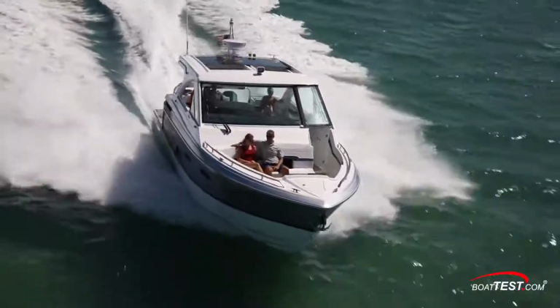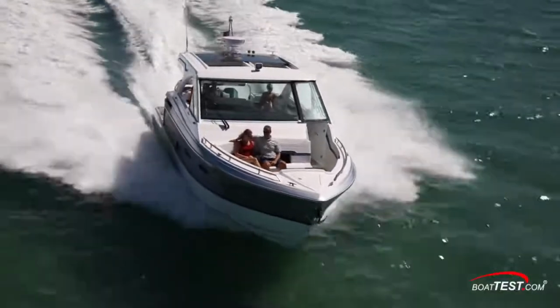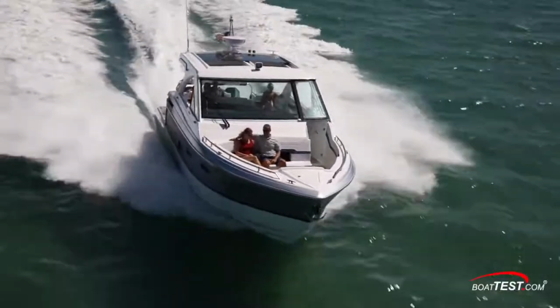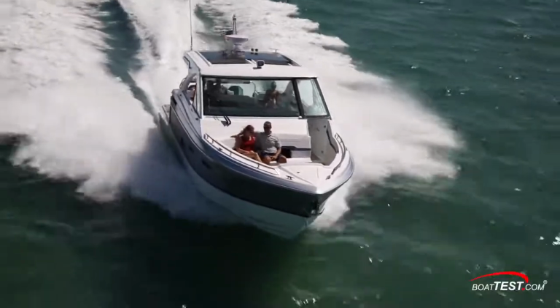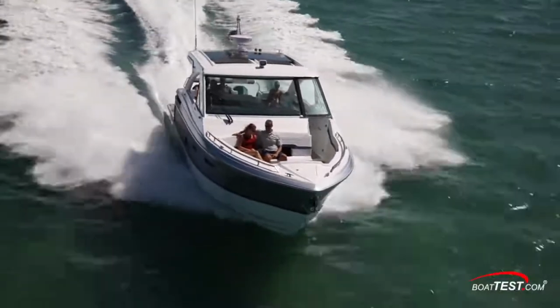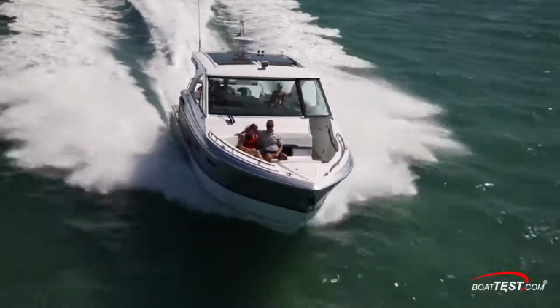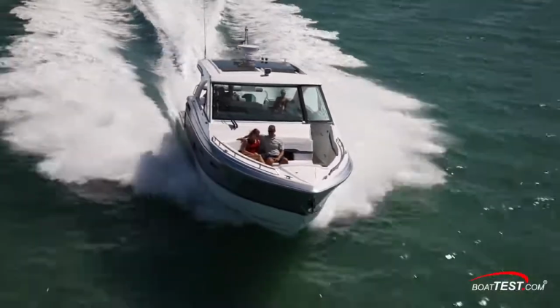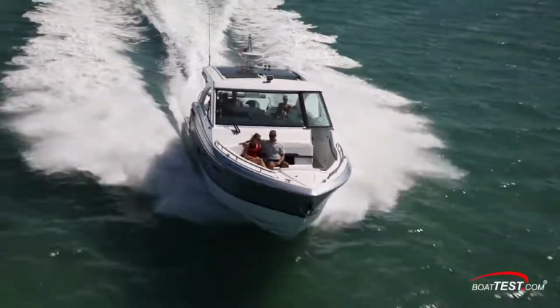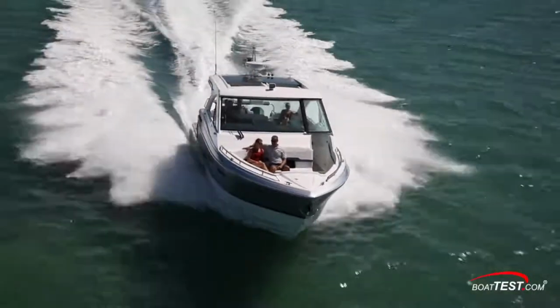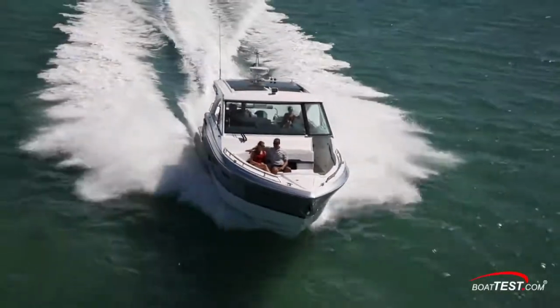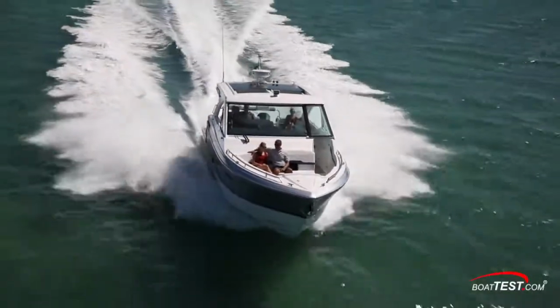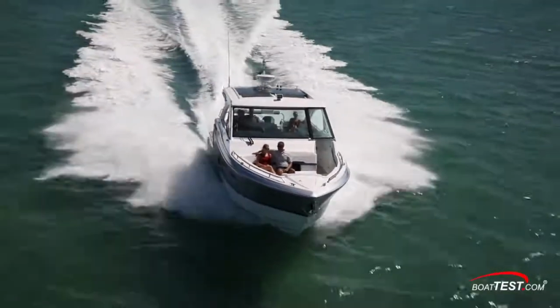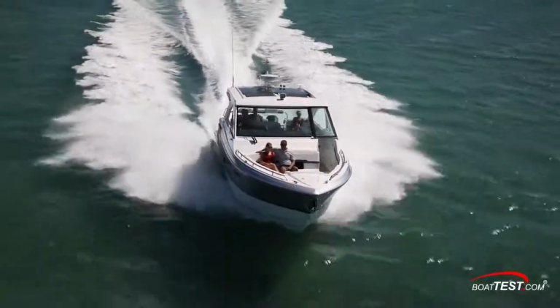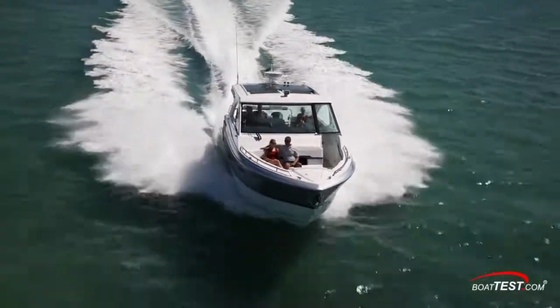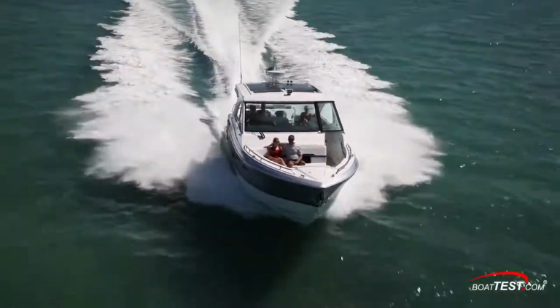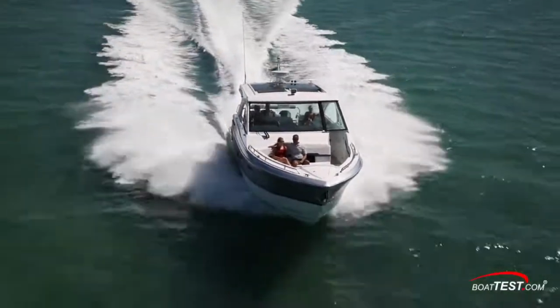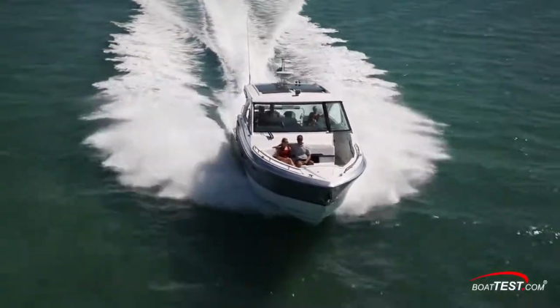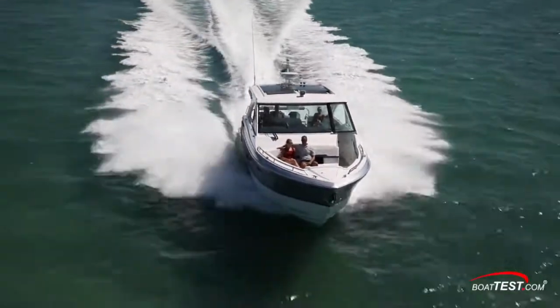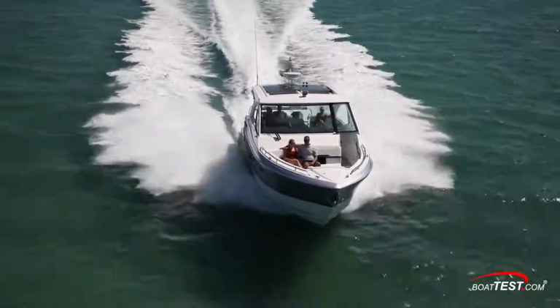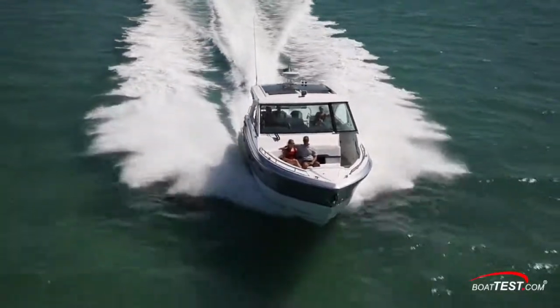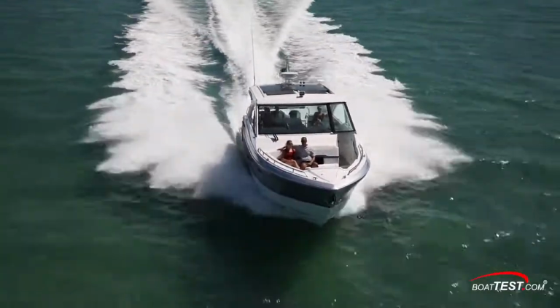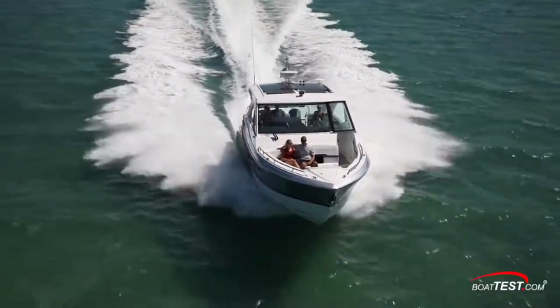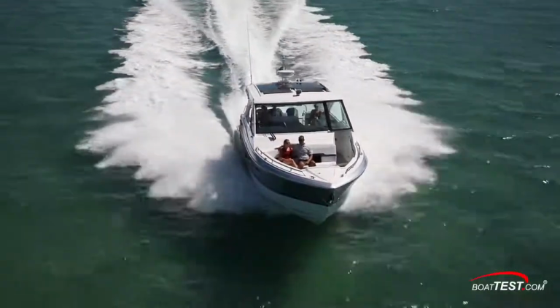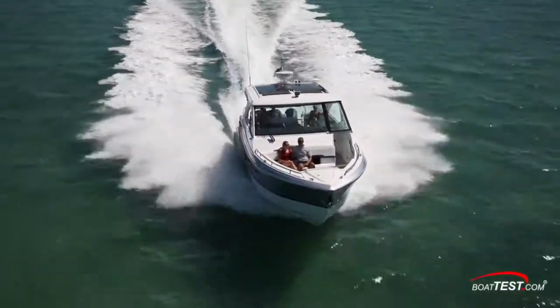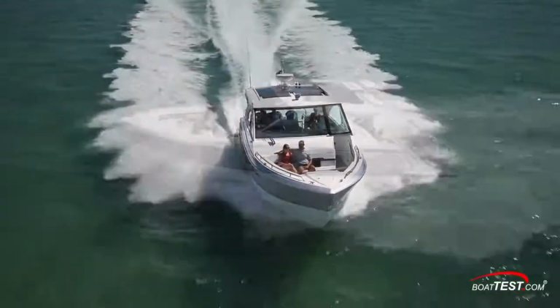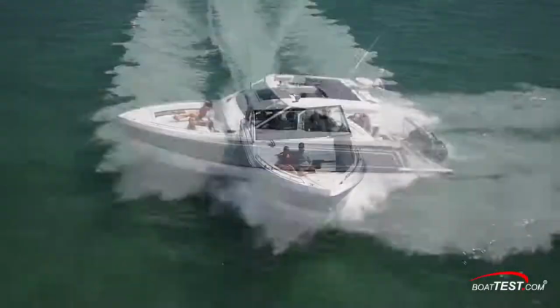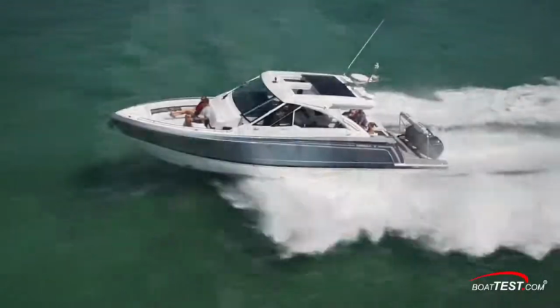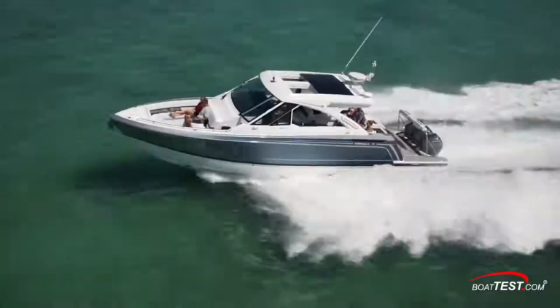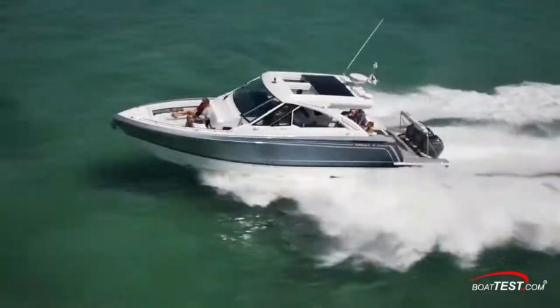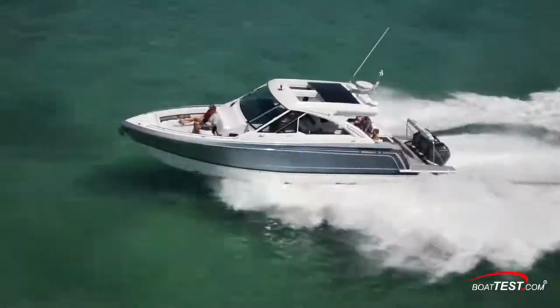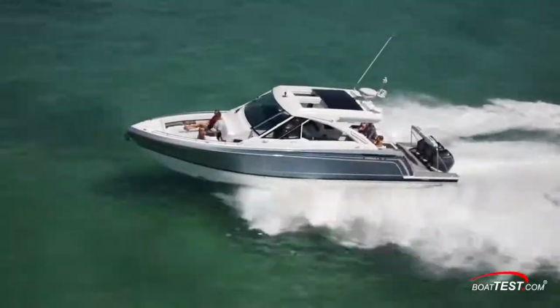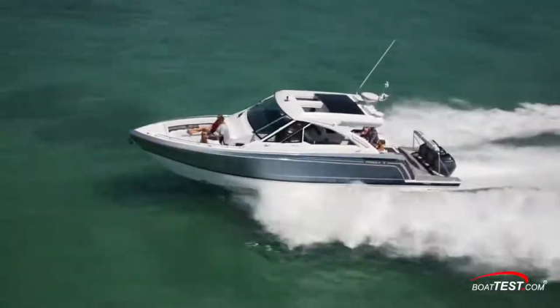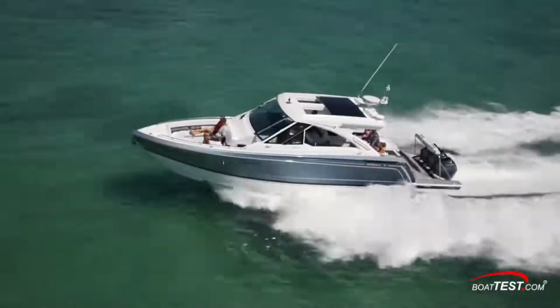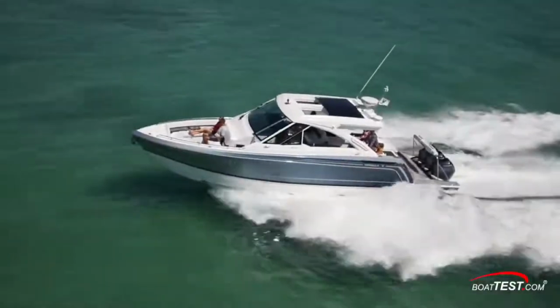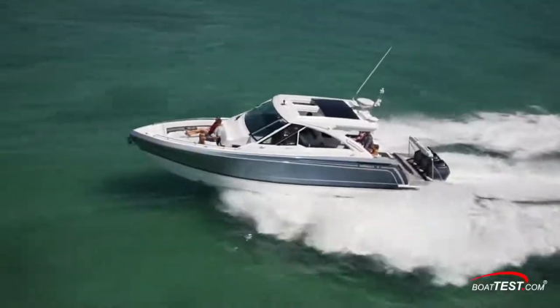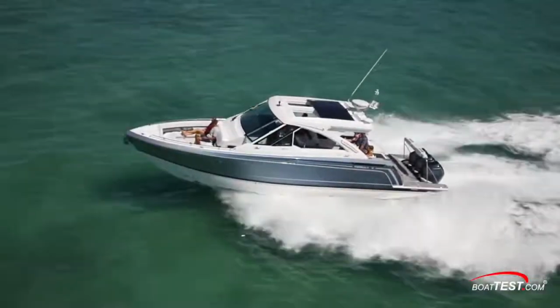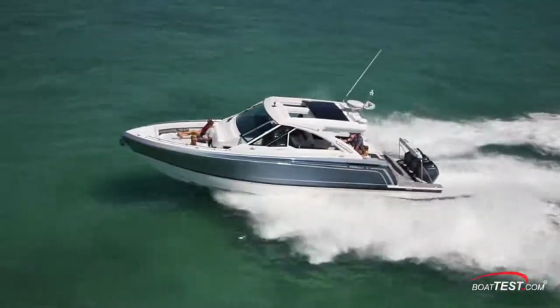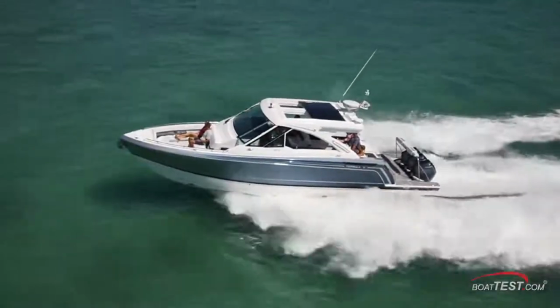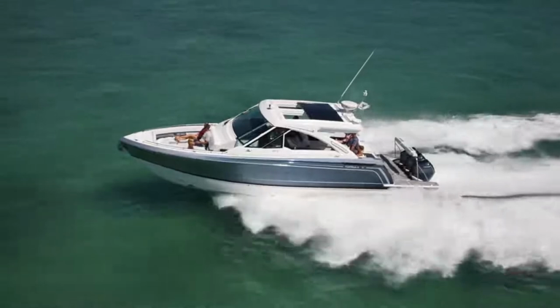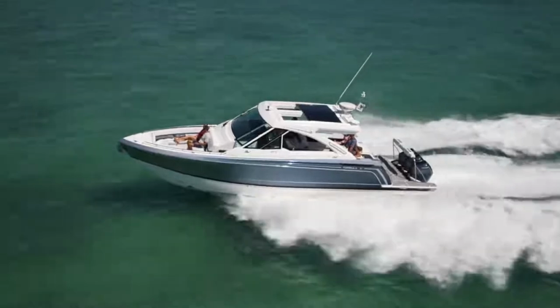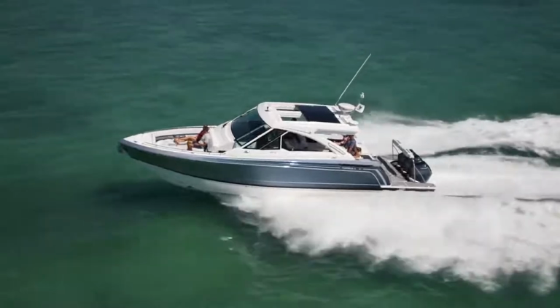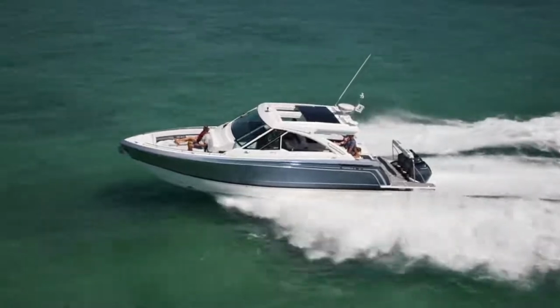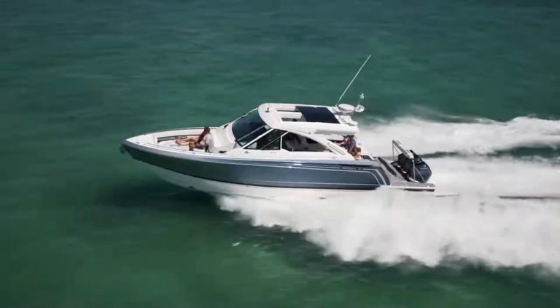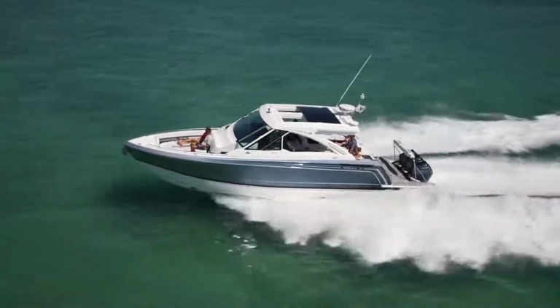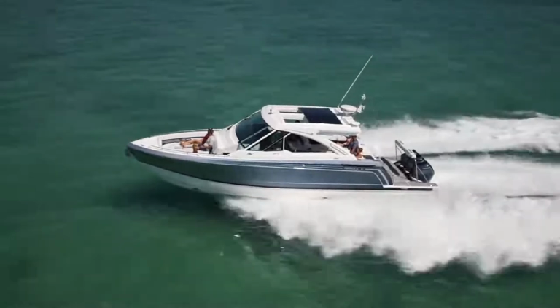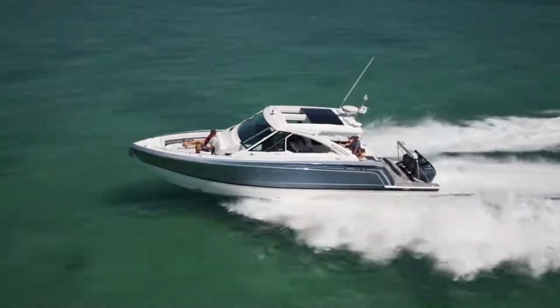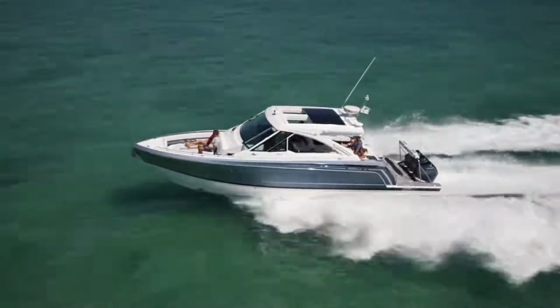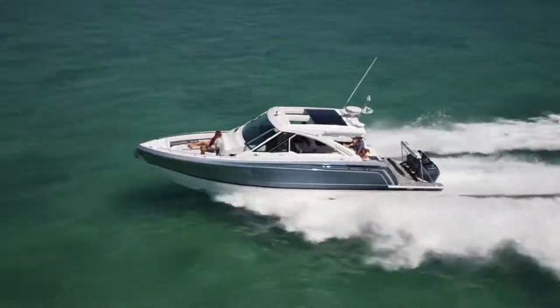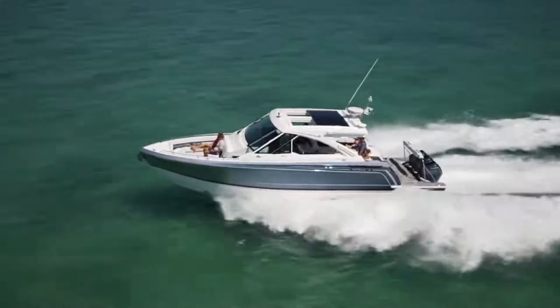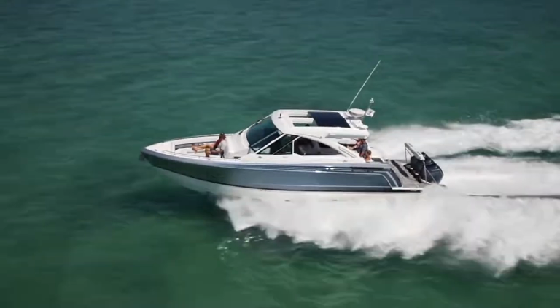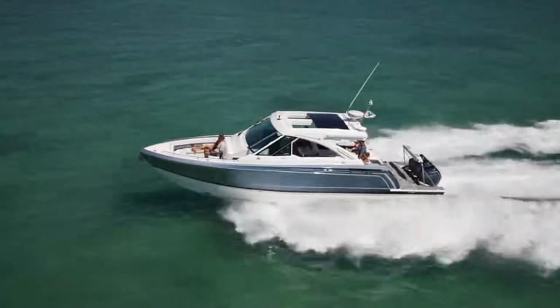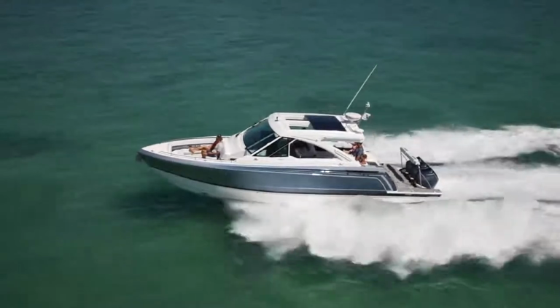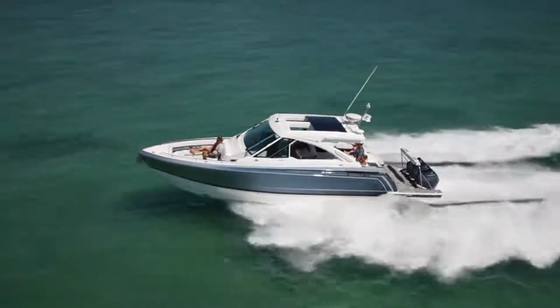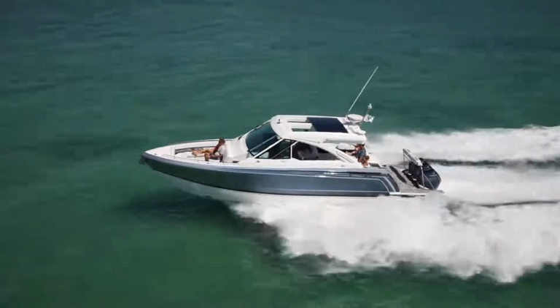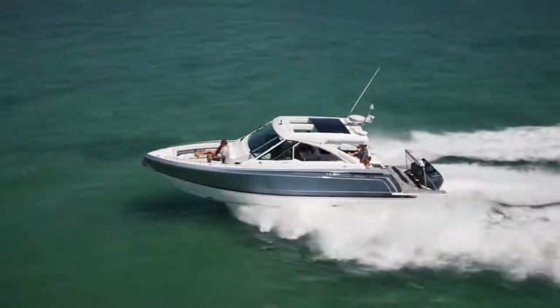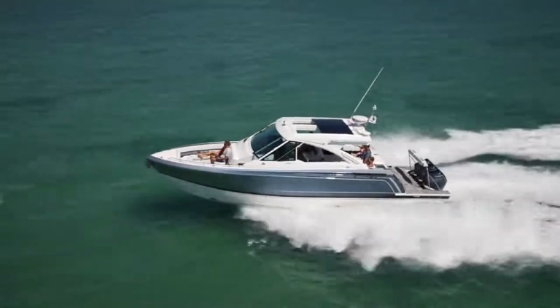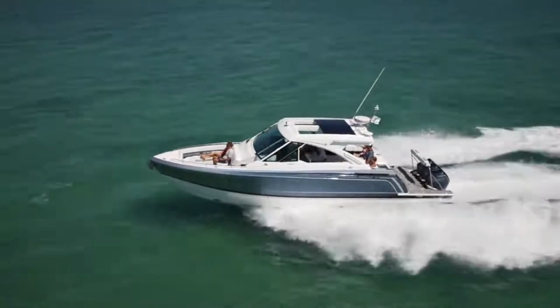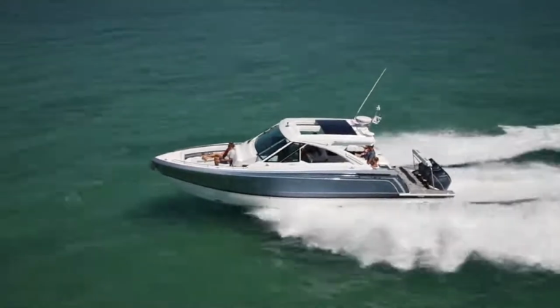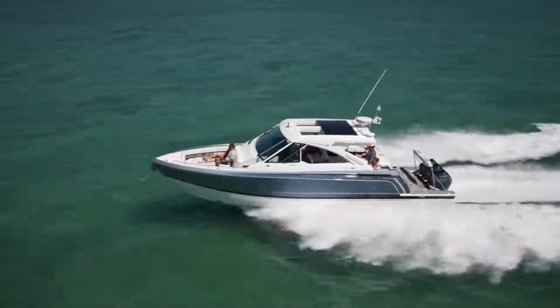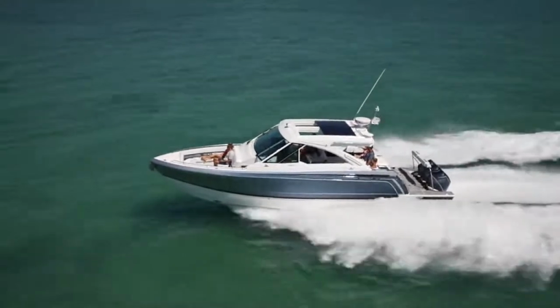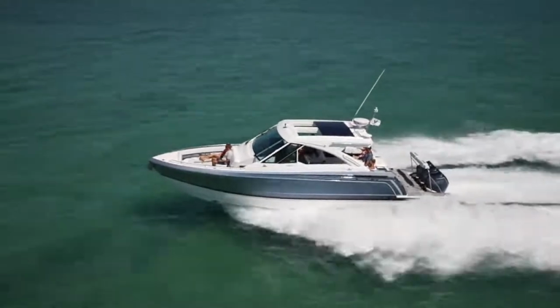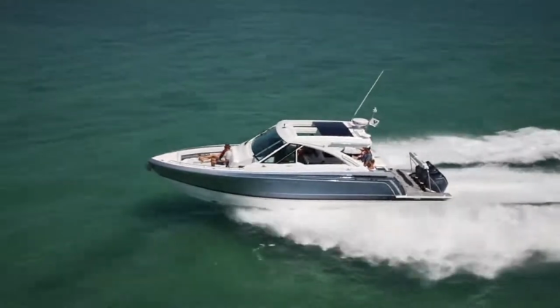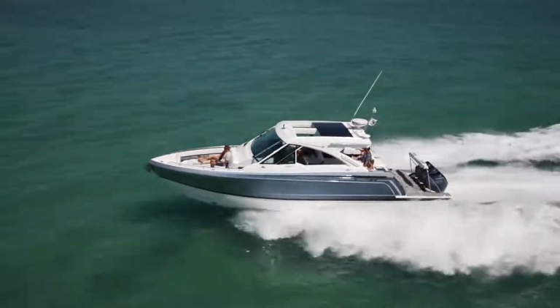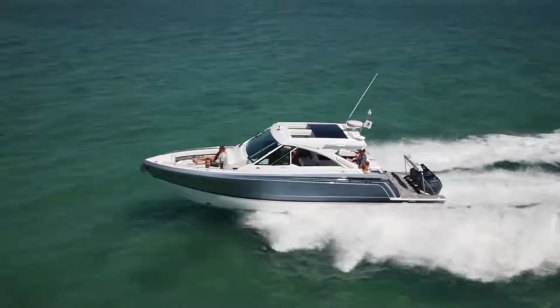And that's my full features inspection and performance evaluation. For BoatTest.com, I'm Captain Steve. We'll see you on the water.